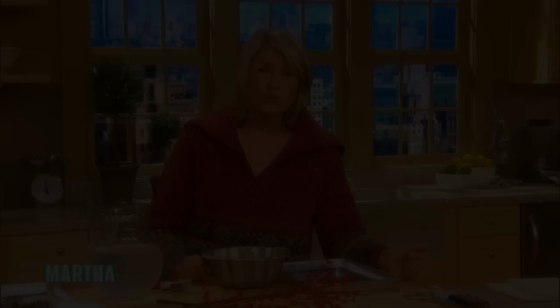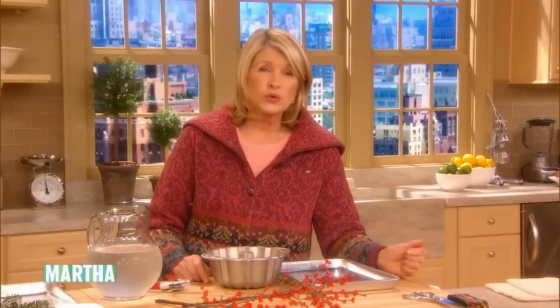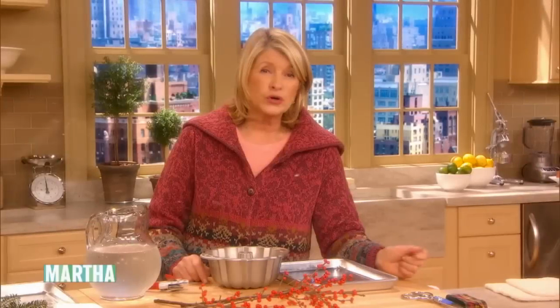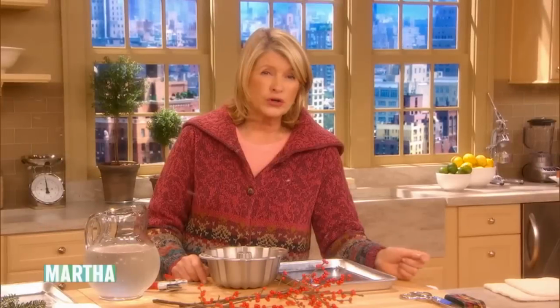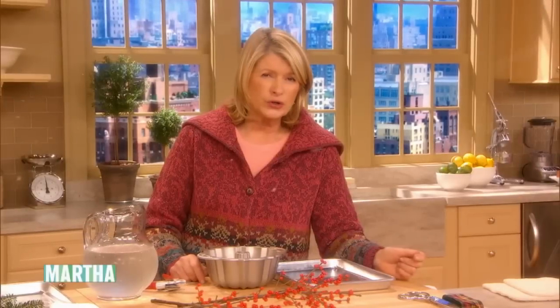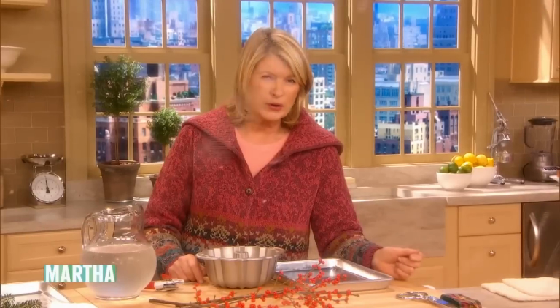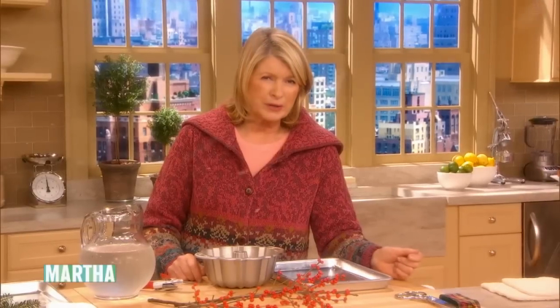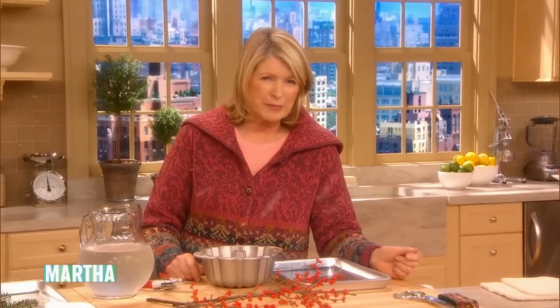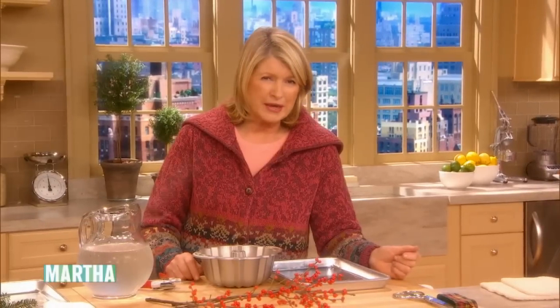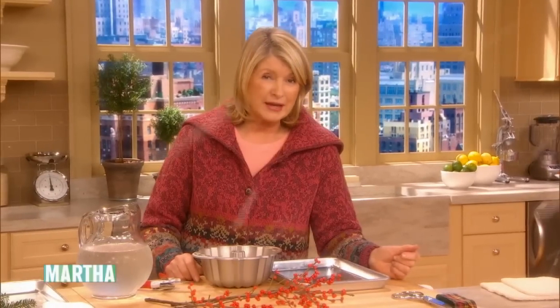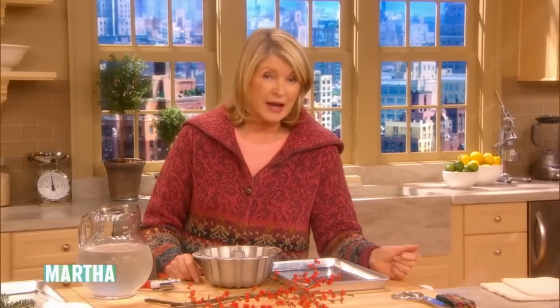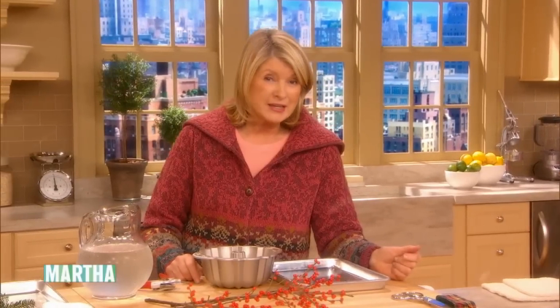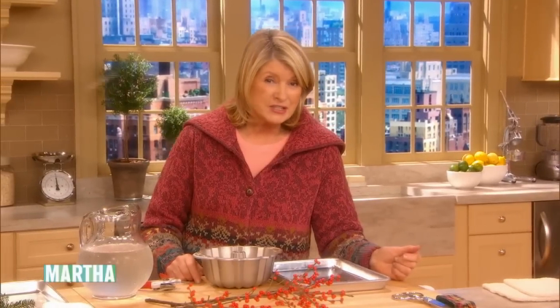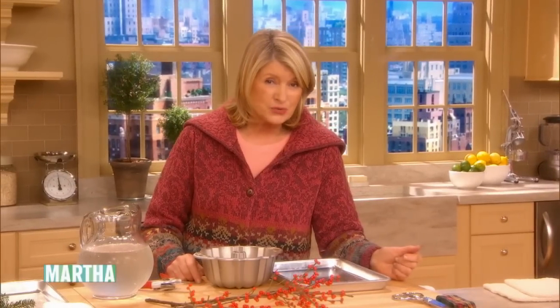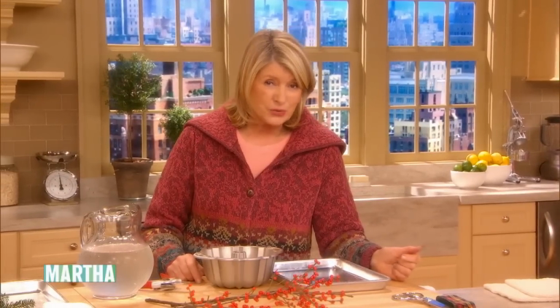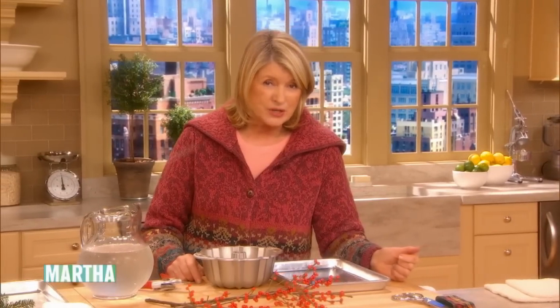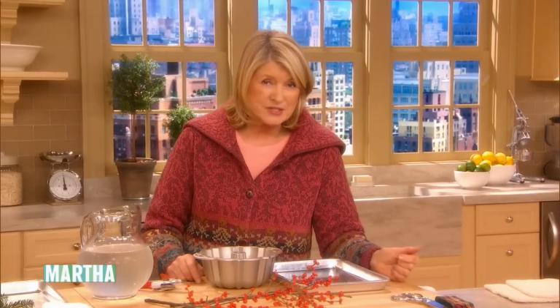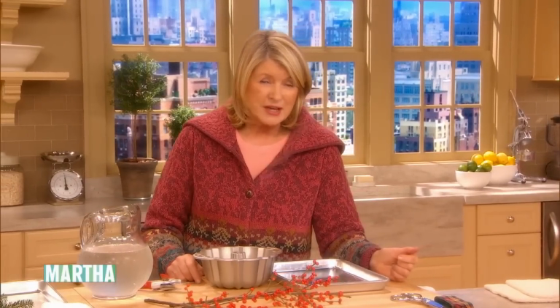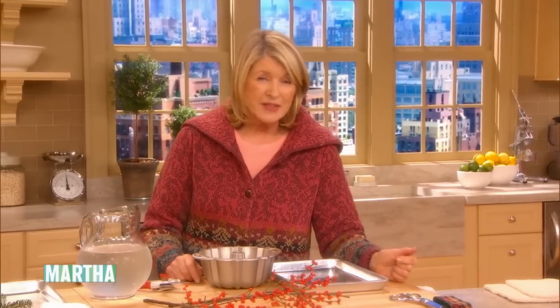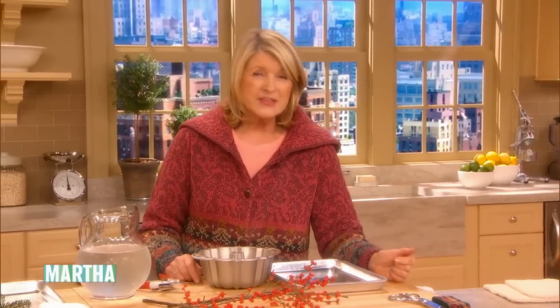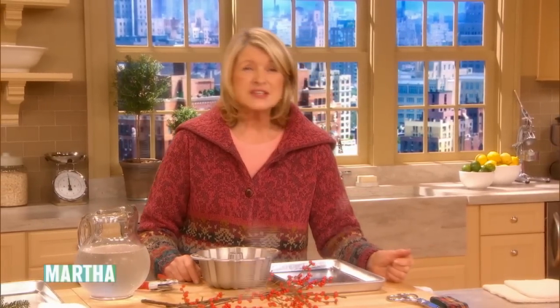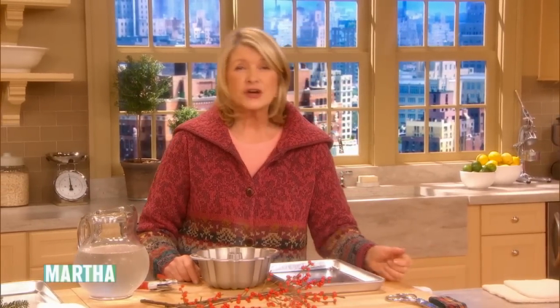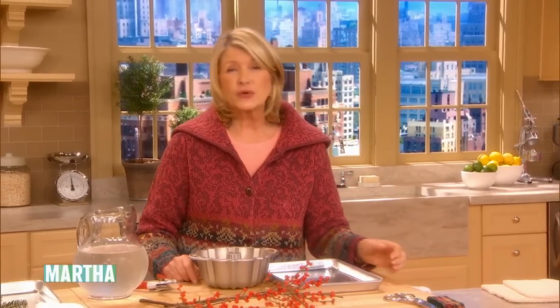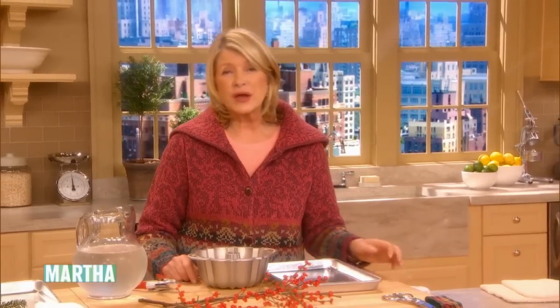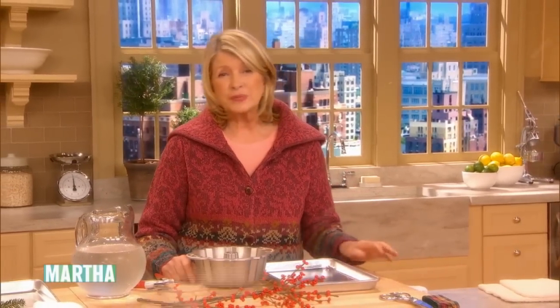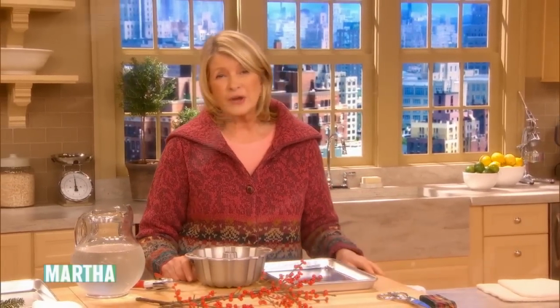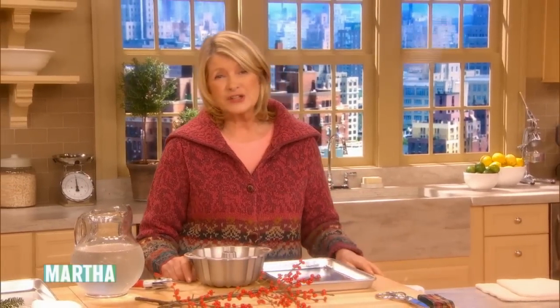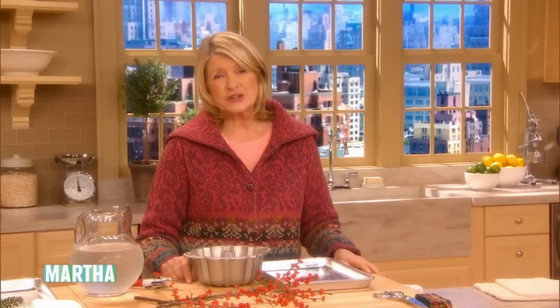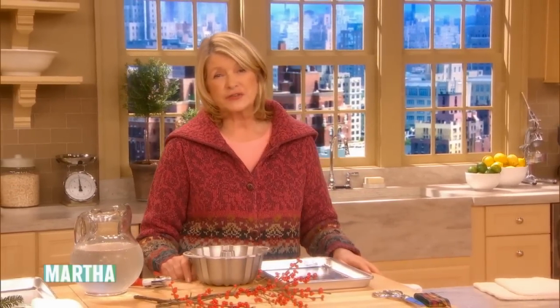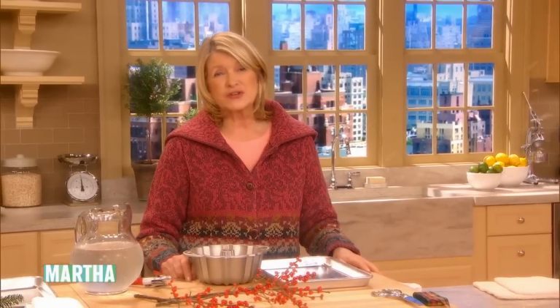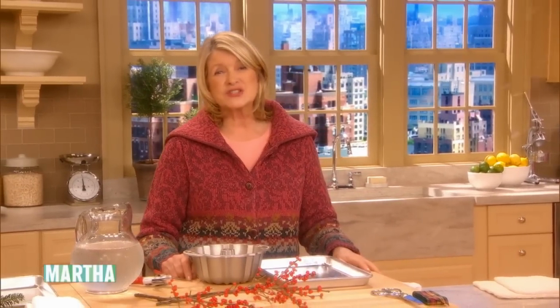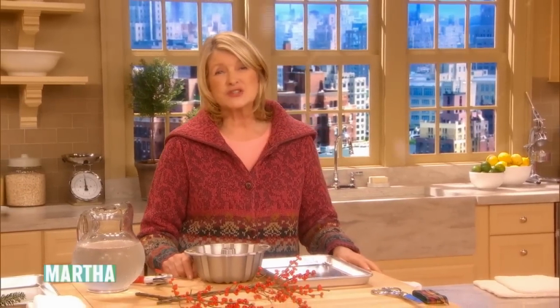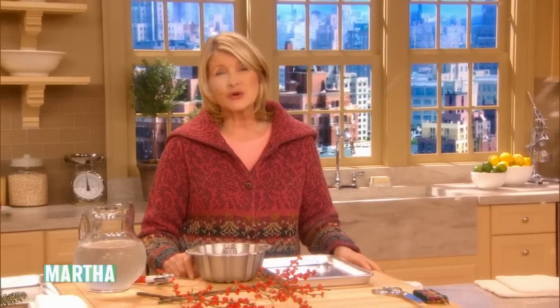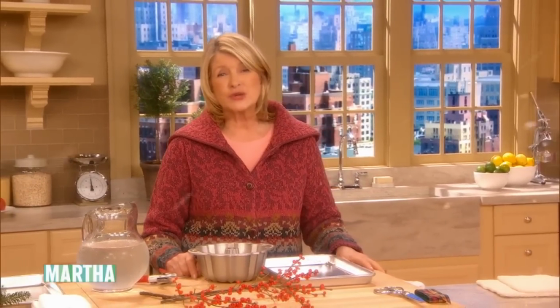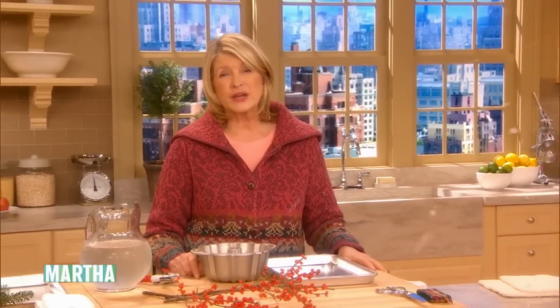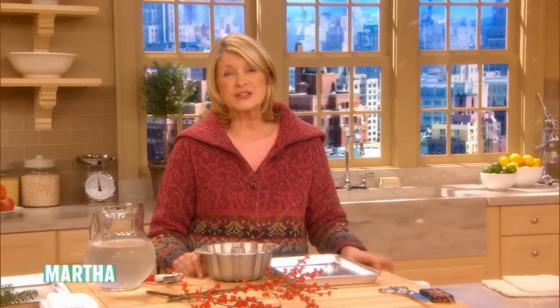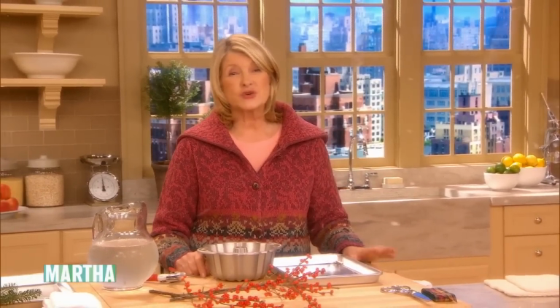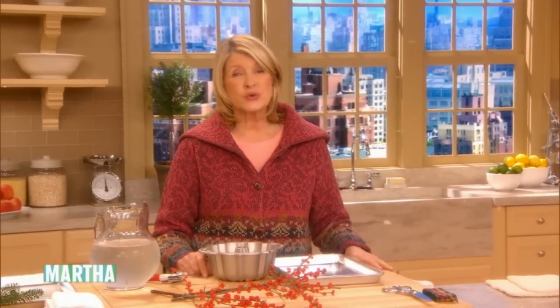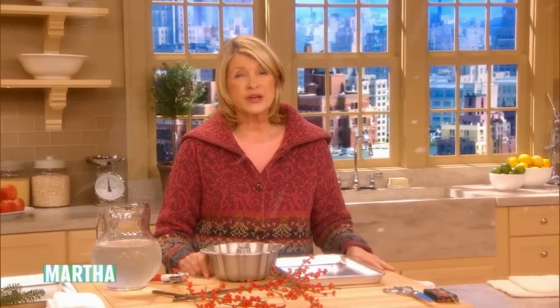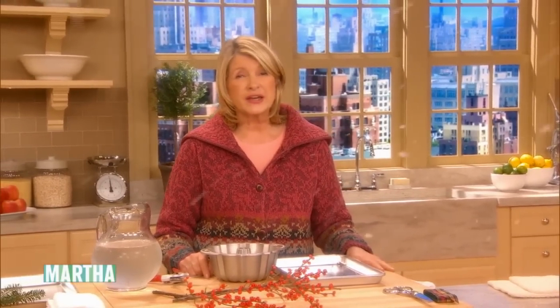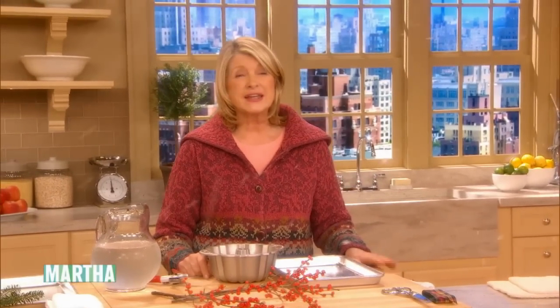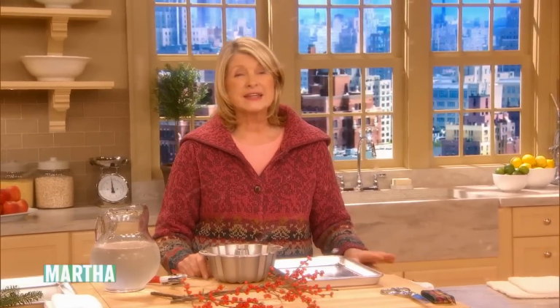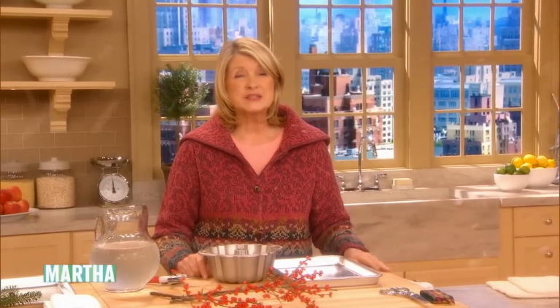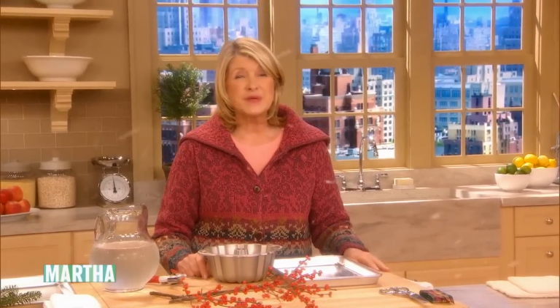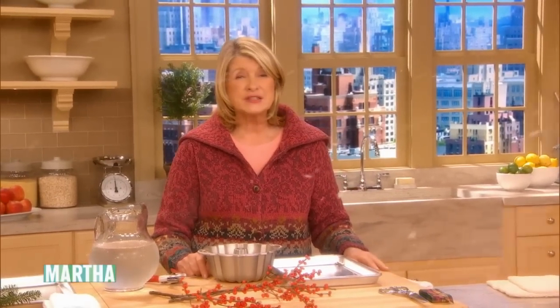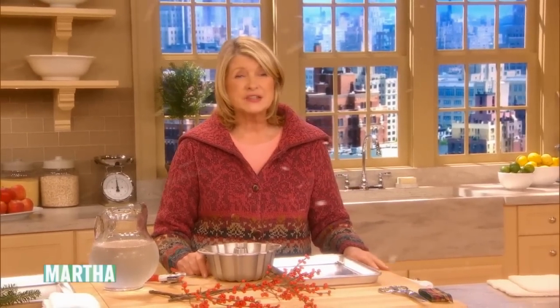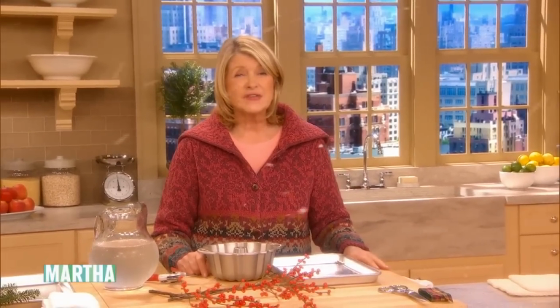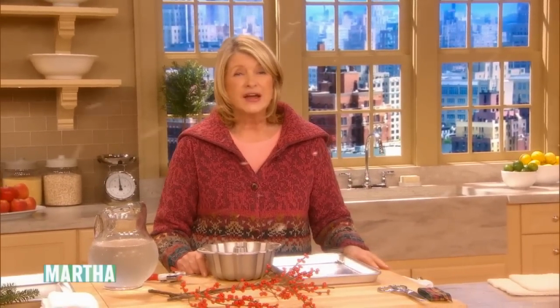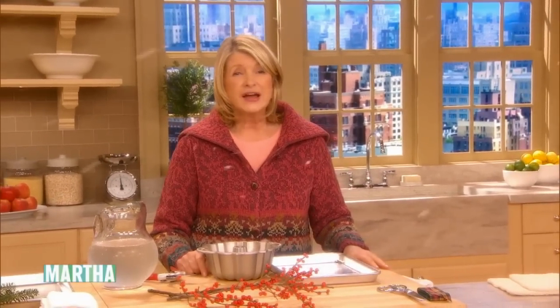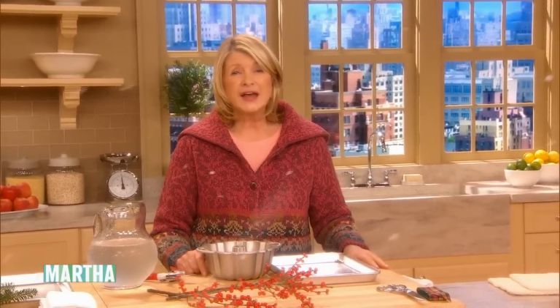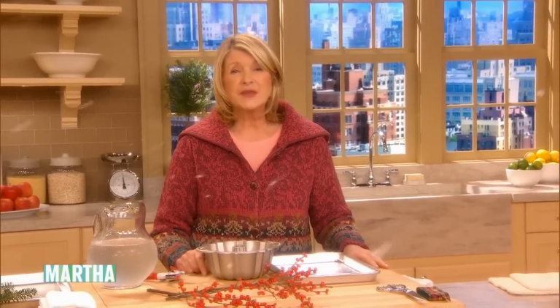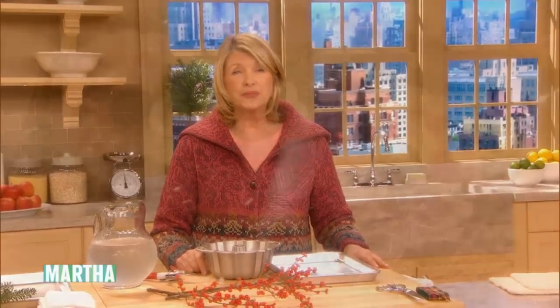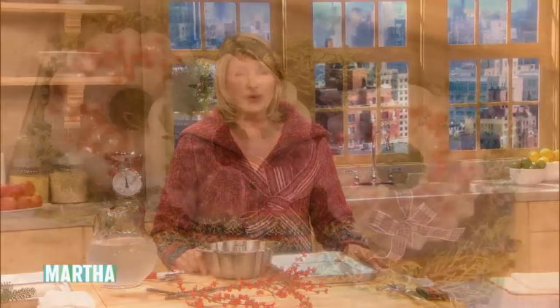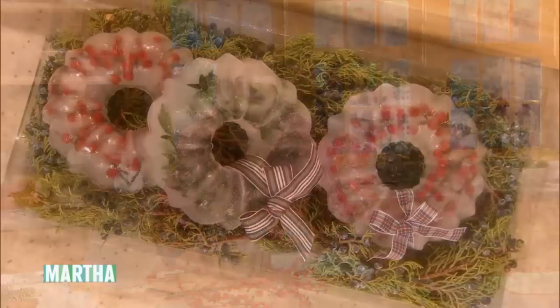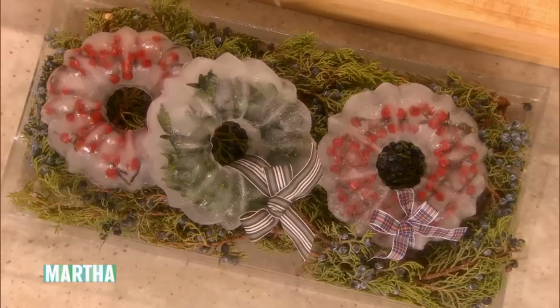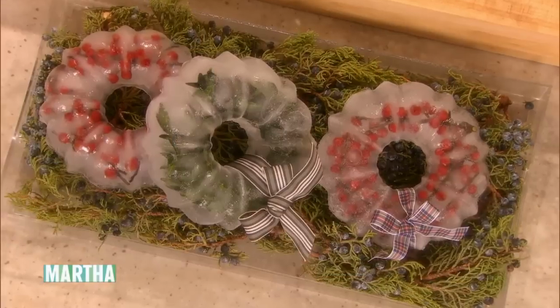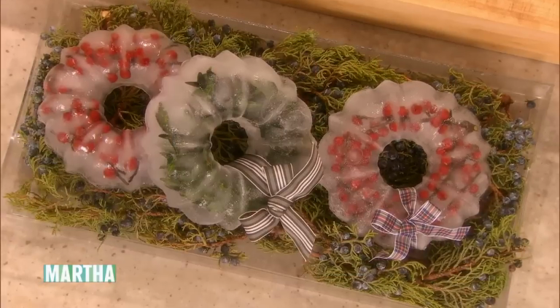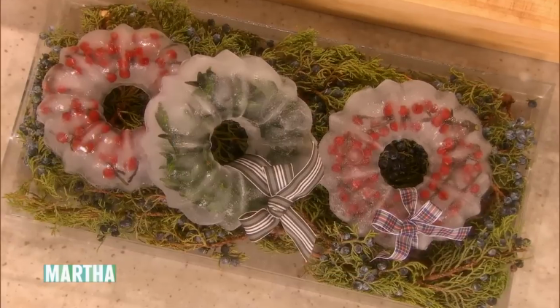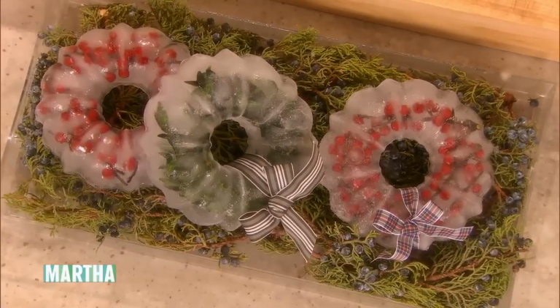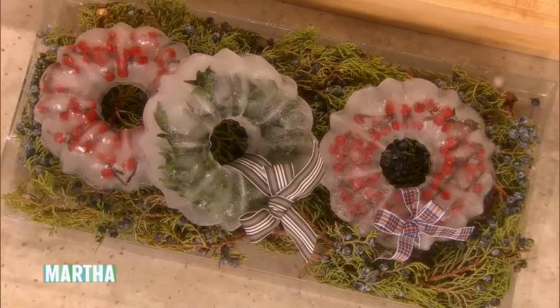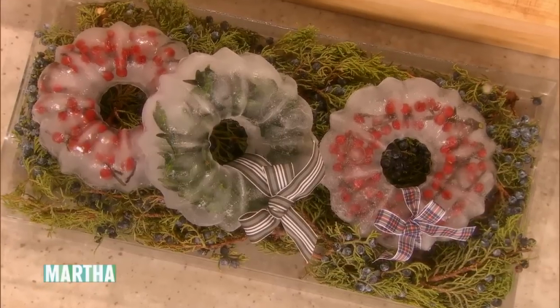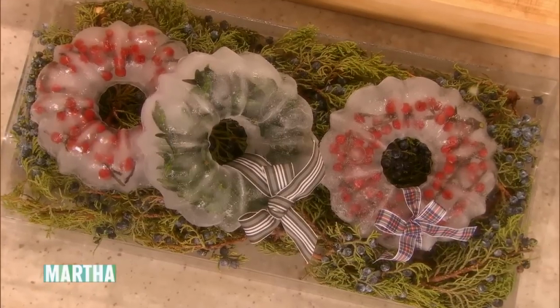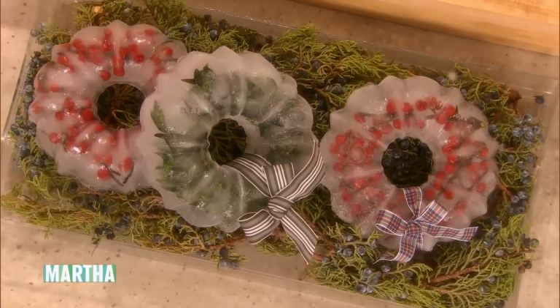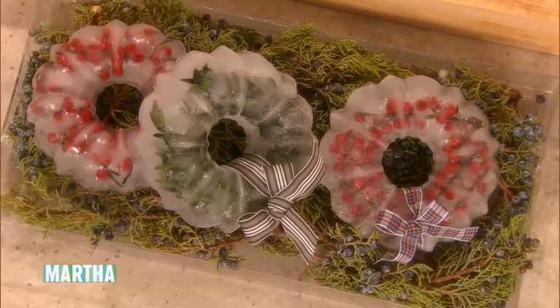We're going to make ice wreaths. This is a great project for a snow day. It's quick, inexpensive, and the process couldn't be easier.